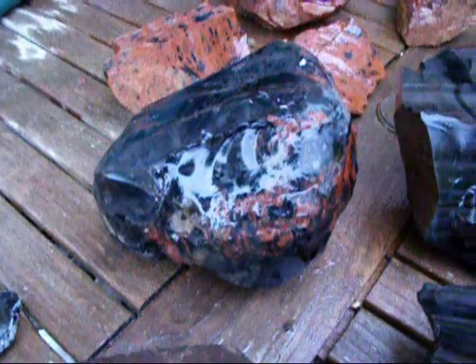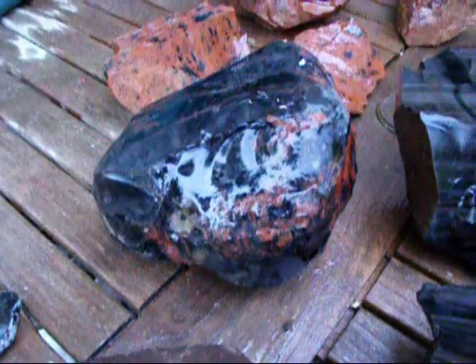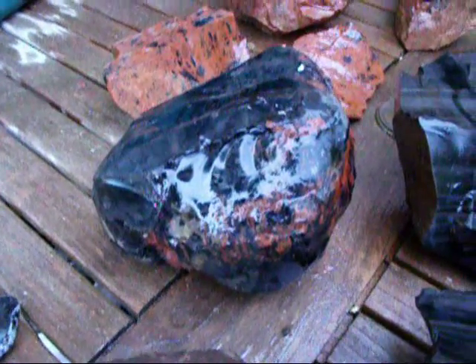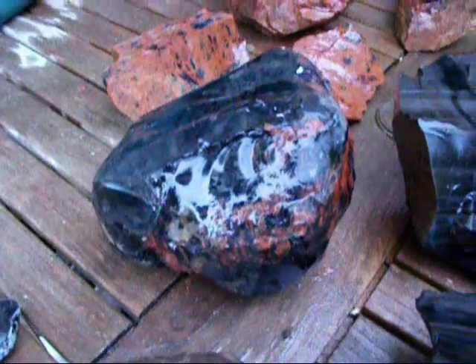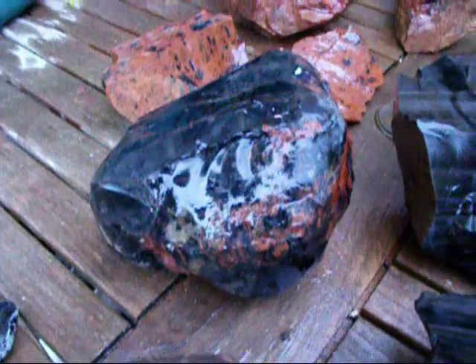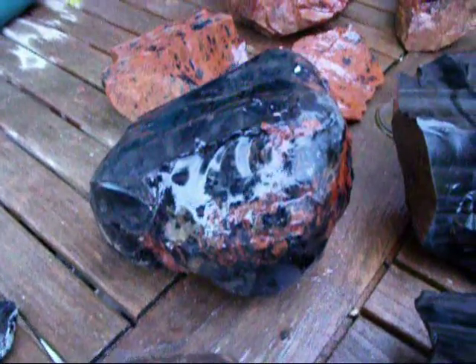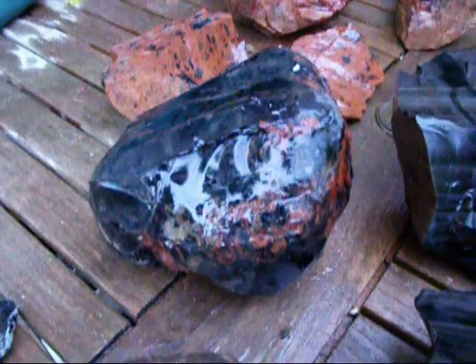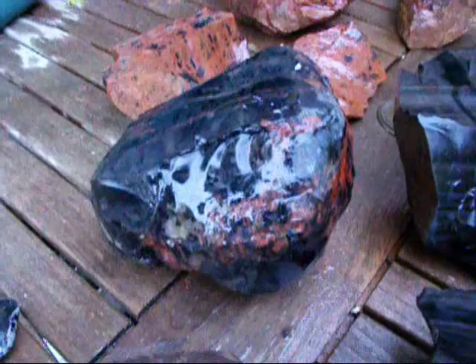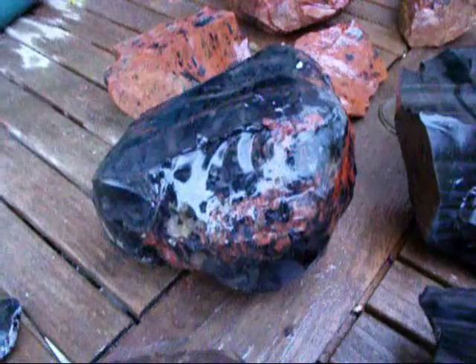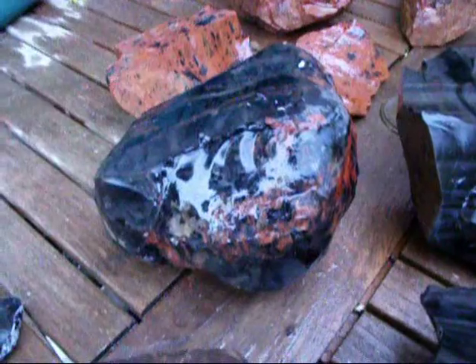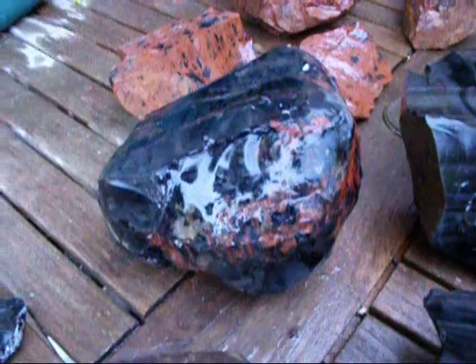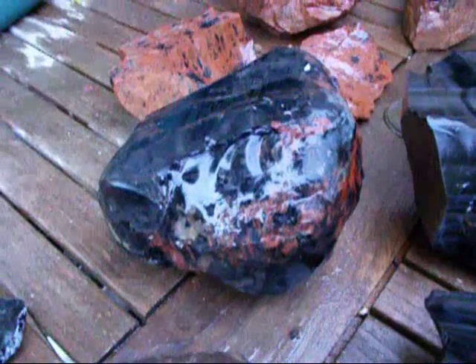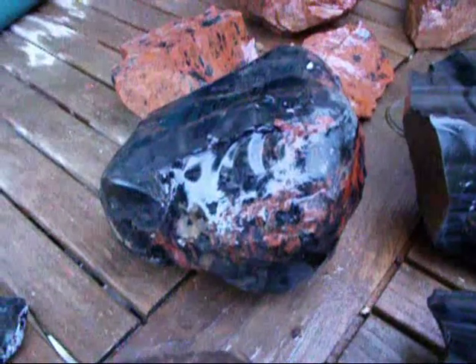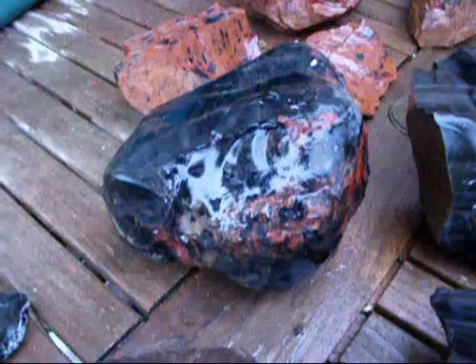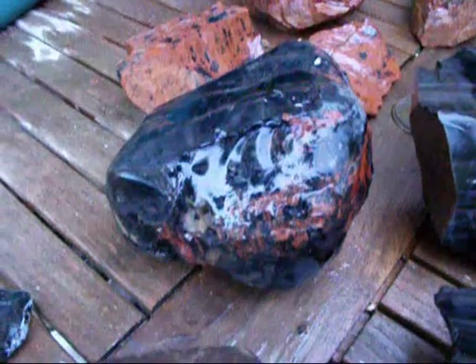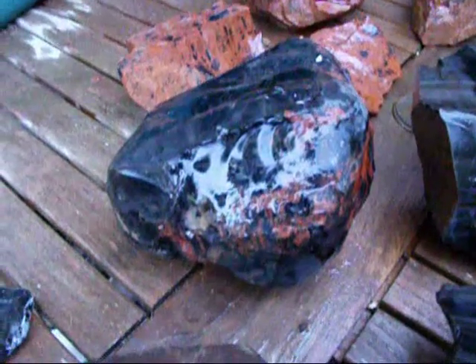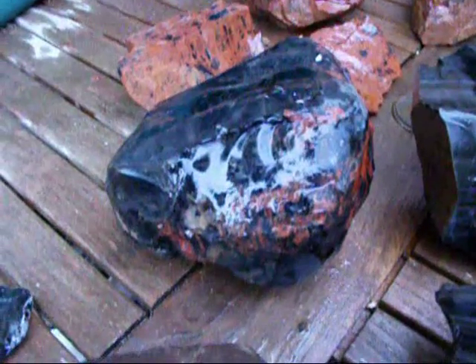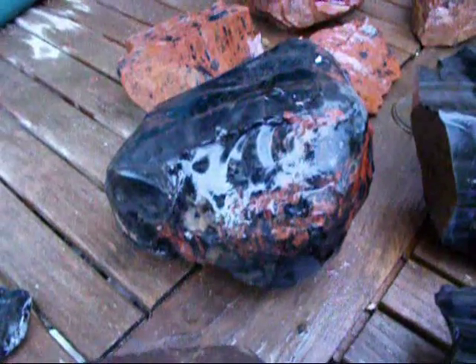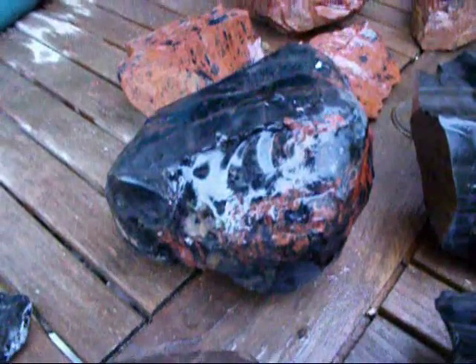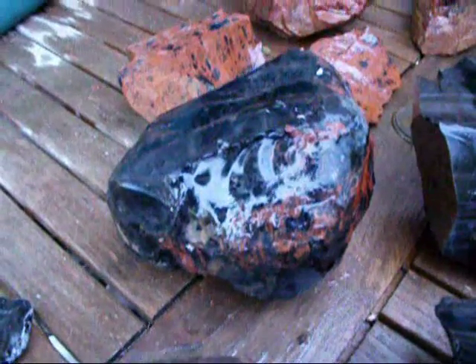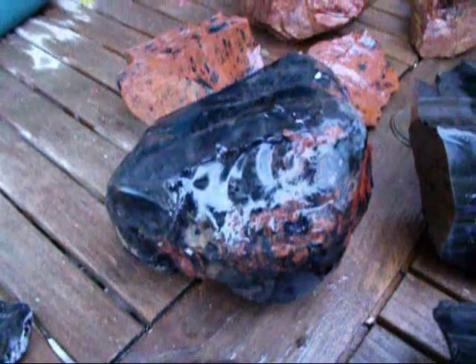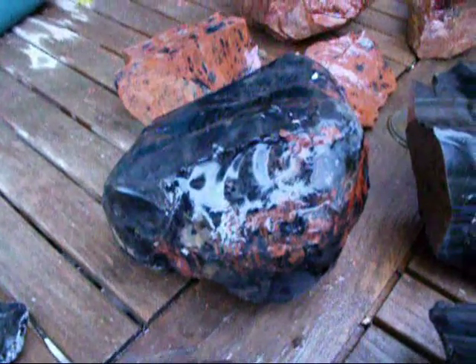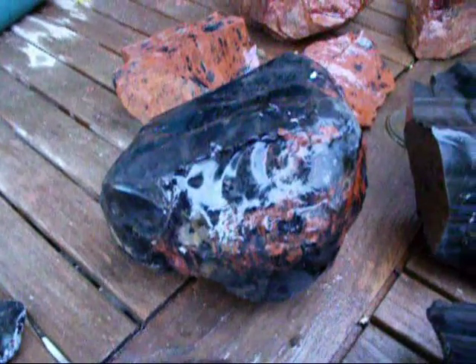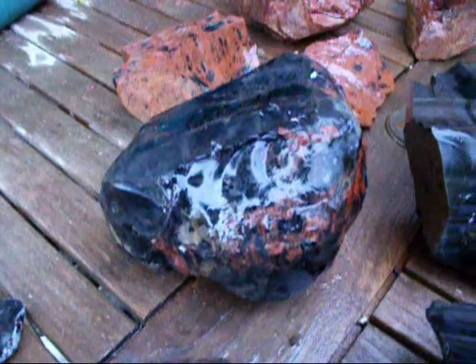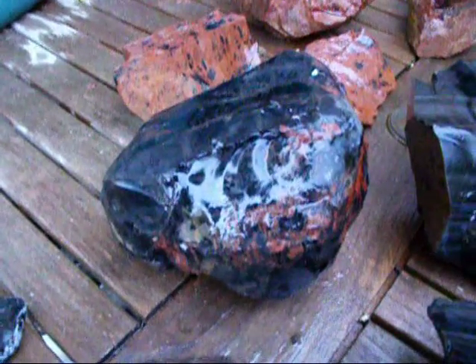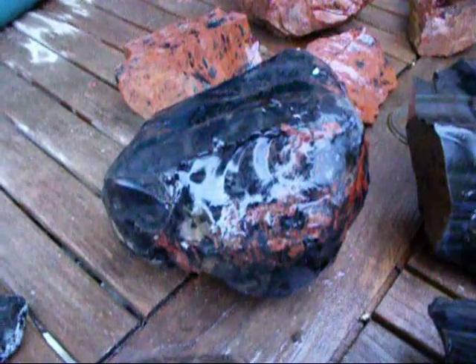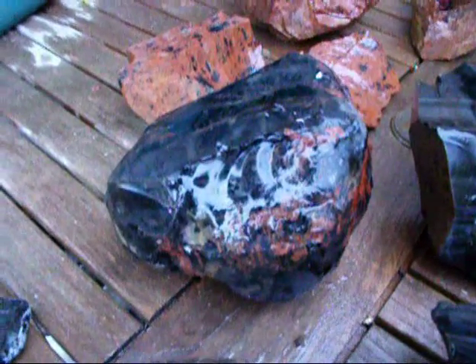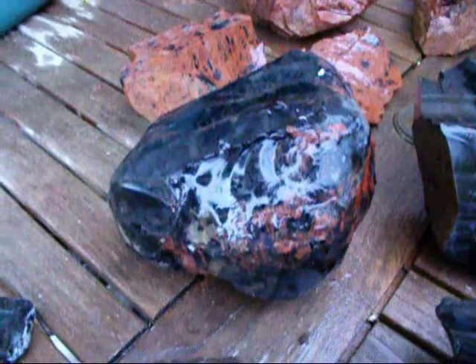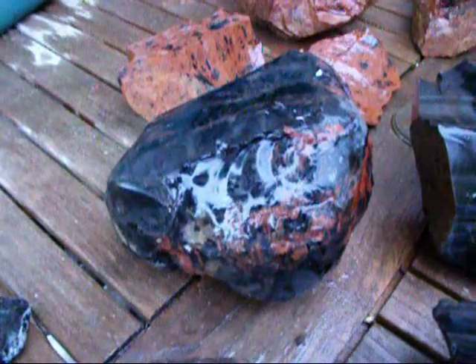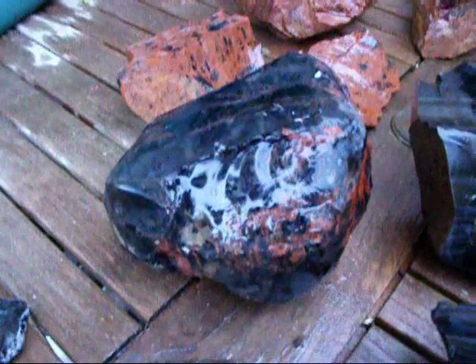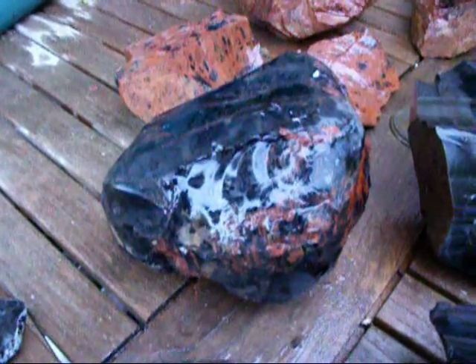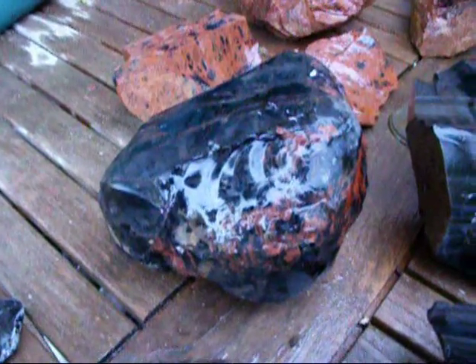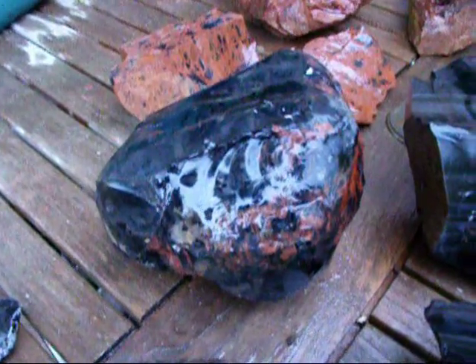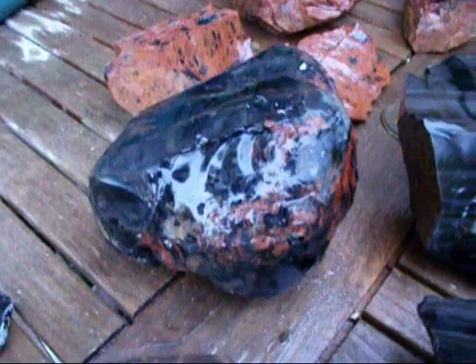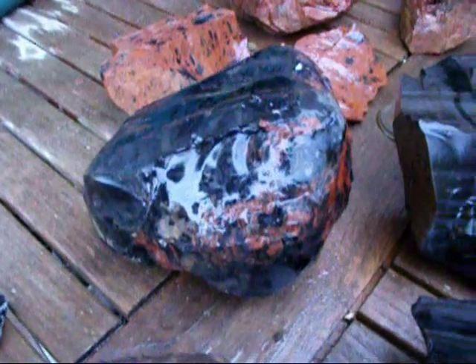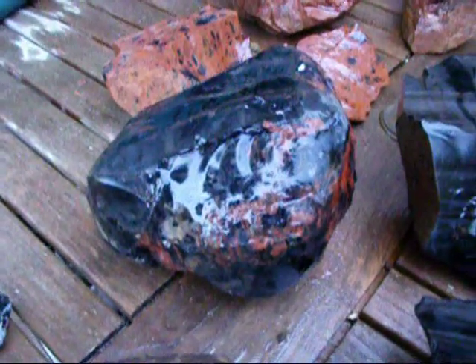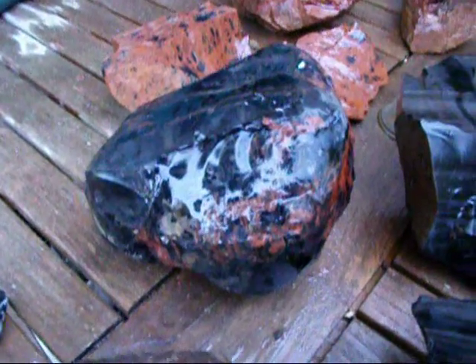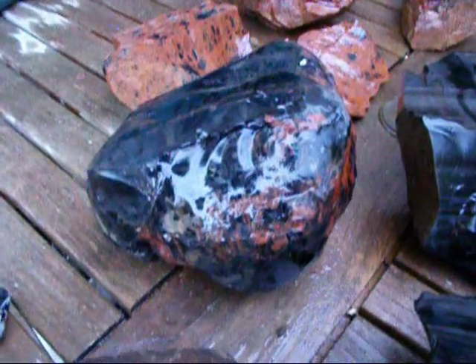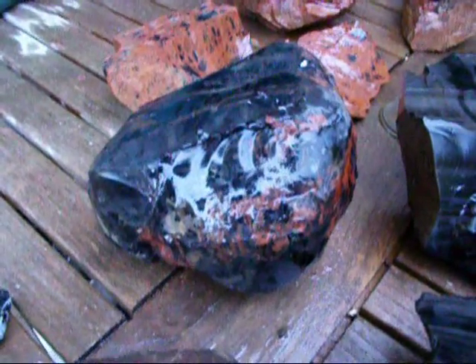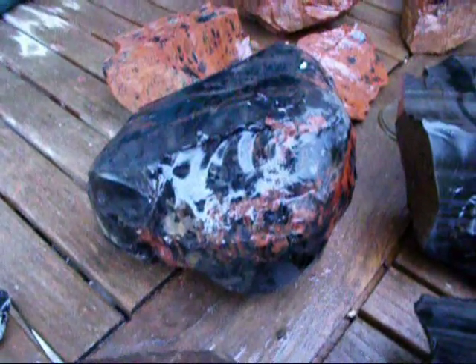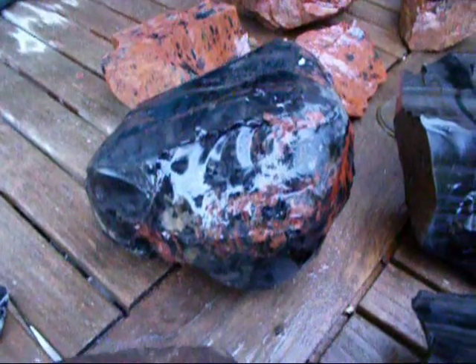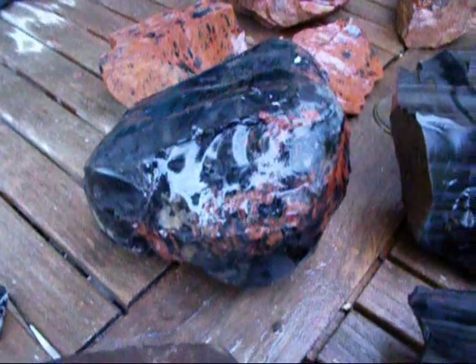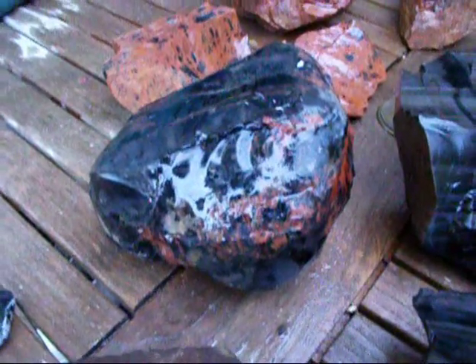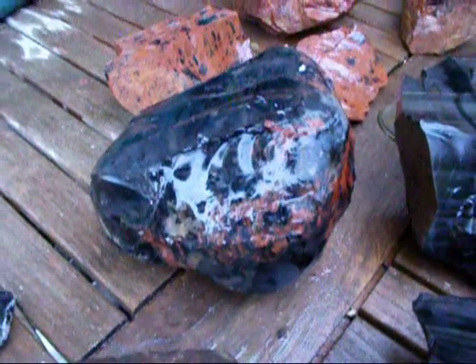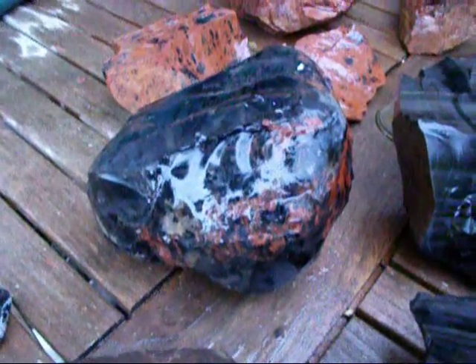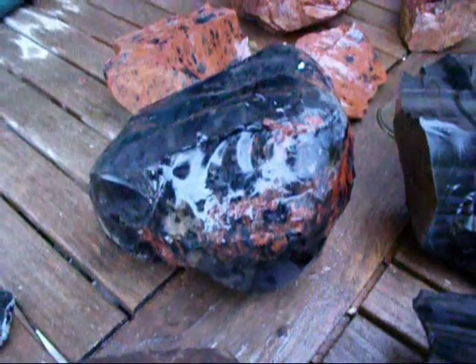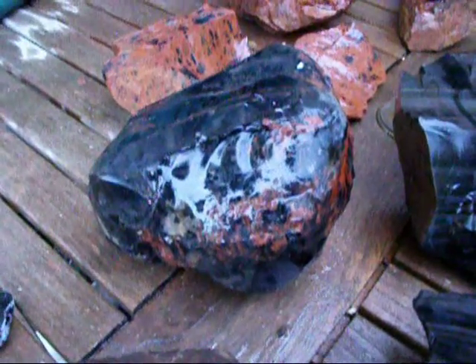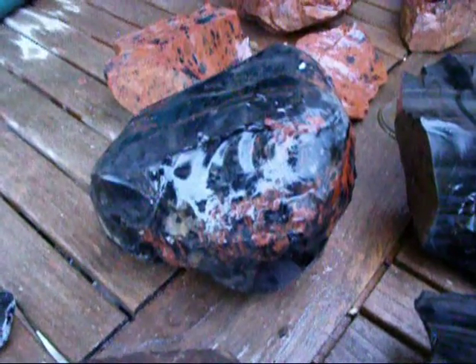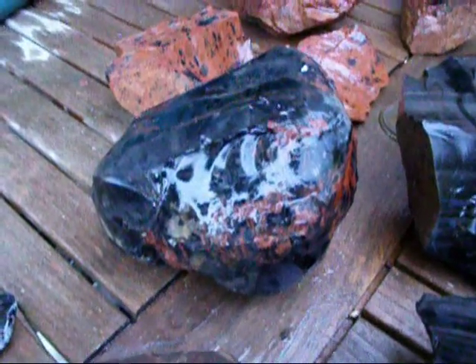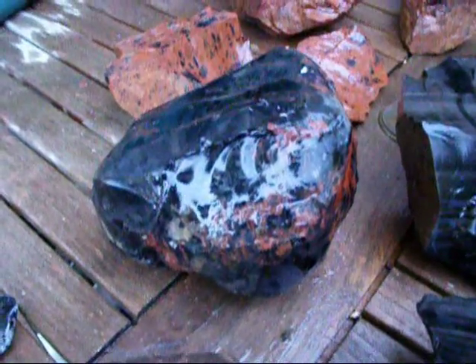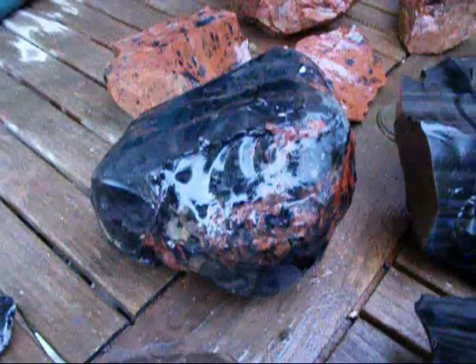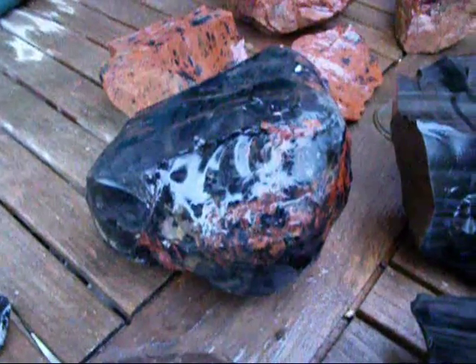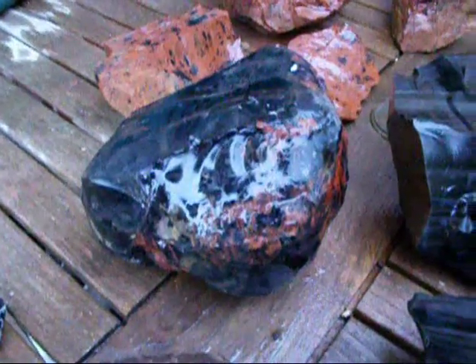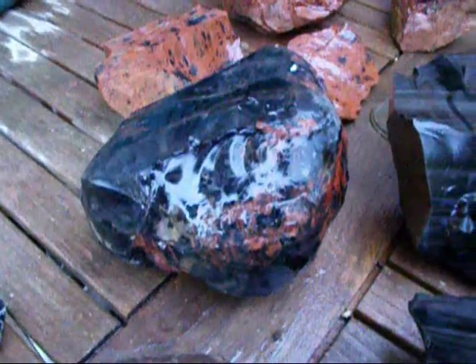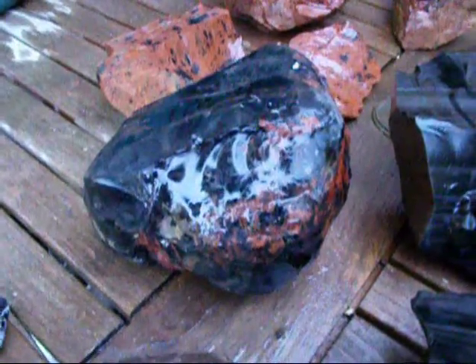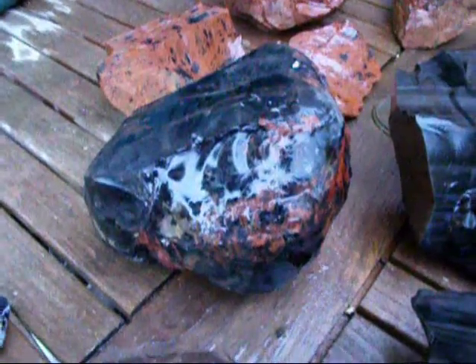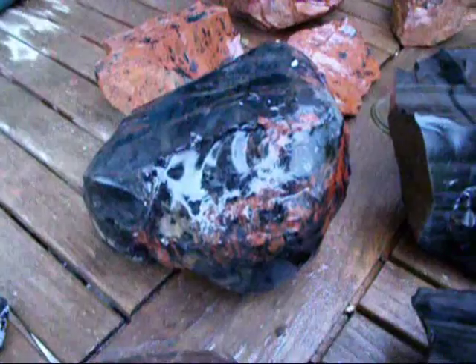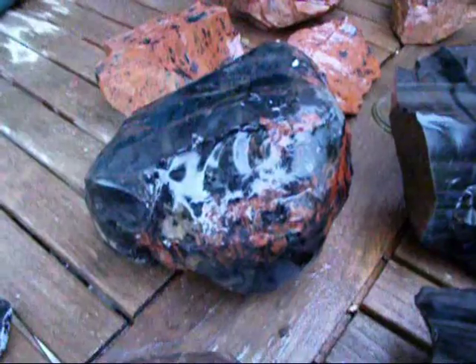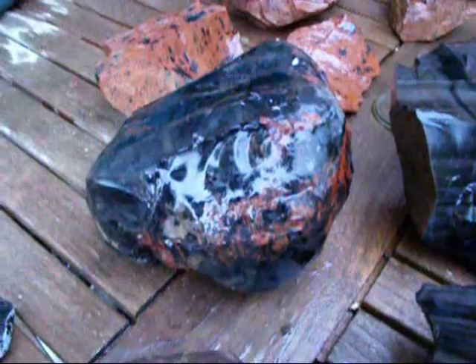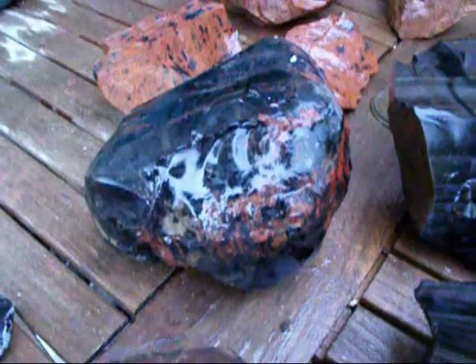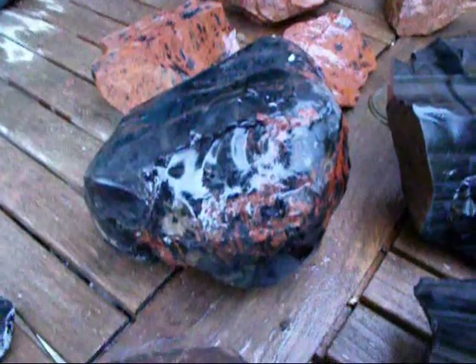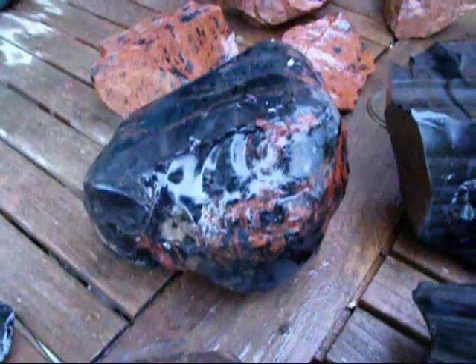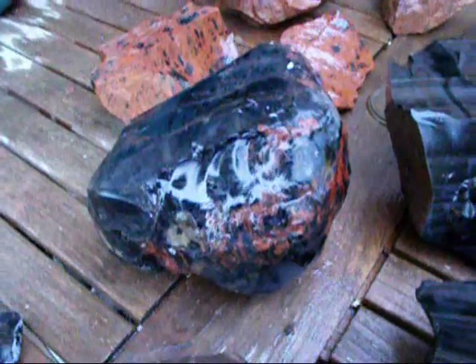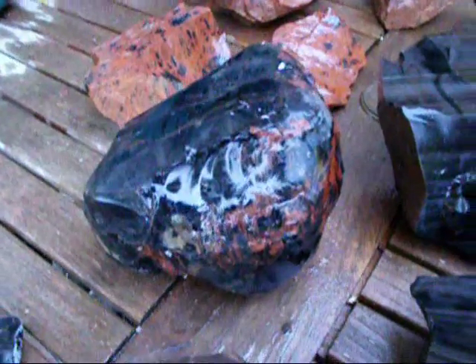This is a piece of fire obsidian from a different quarry site up there. It has some nice red flame-ish type streaks and patterns through it.